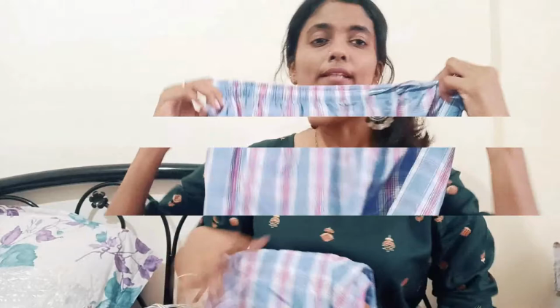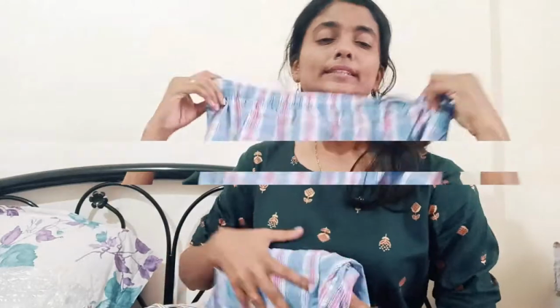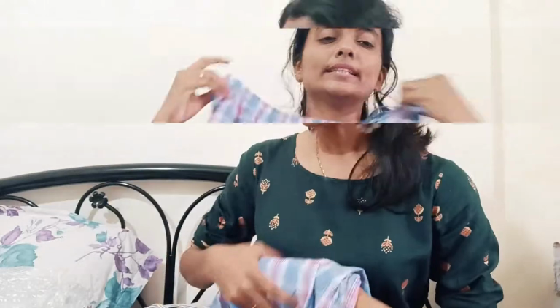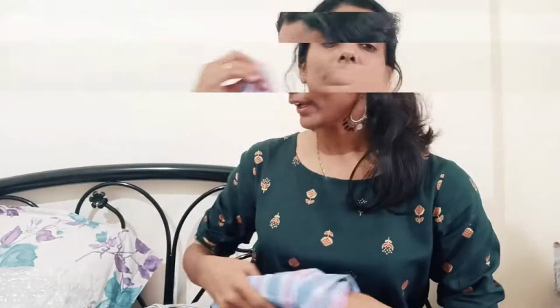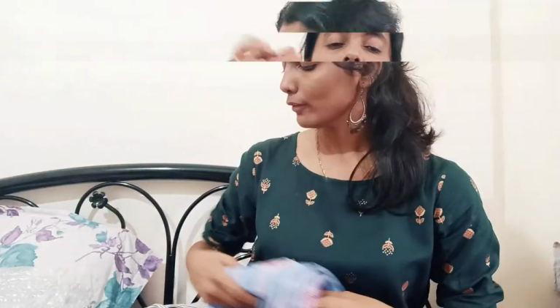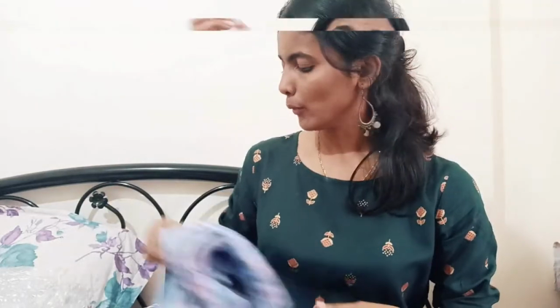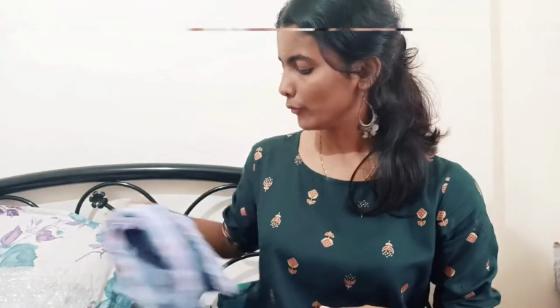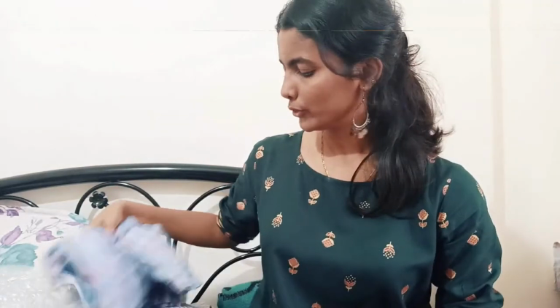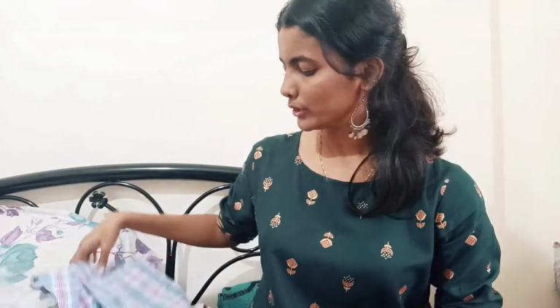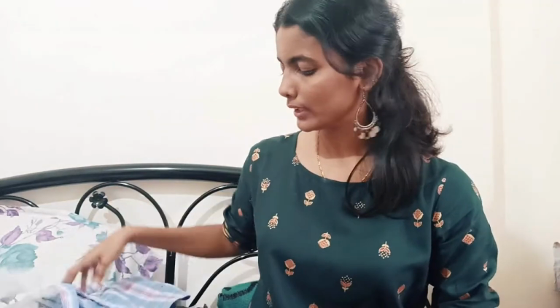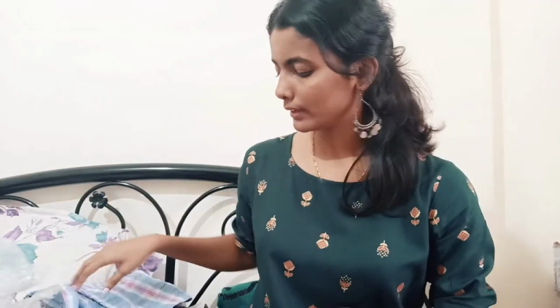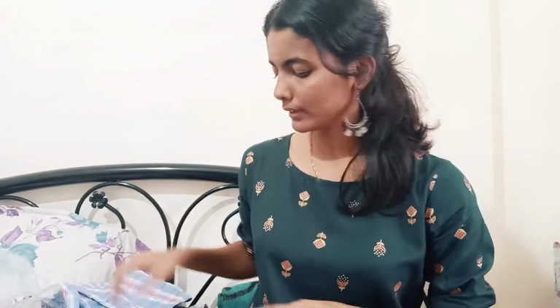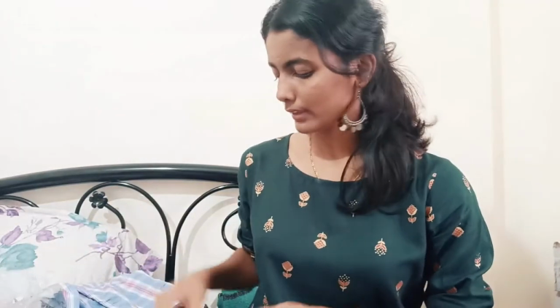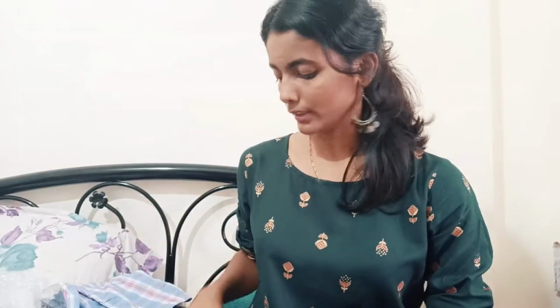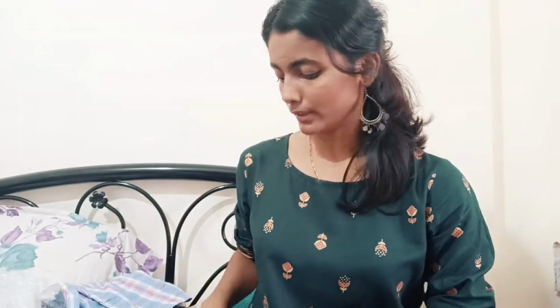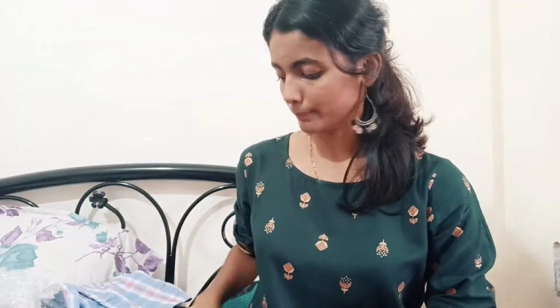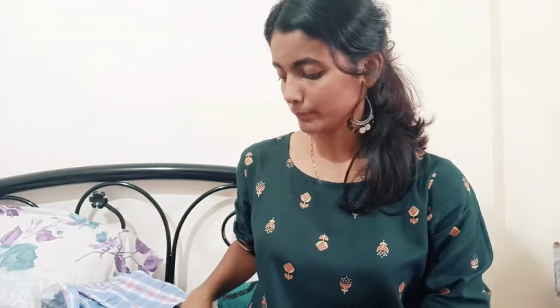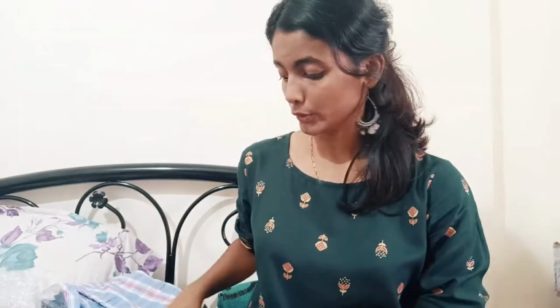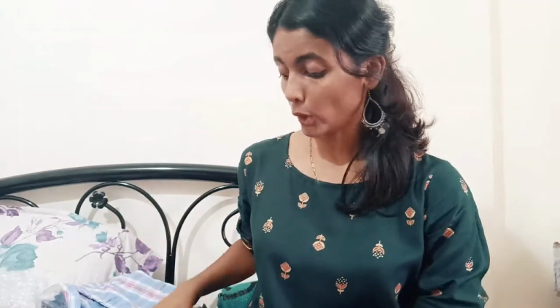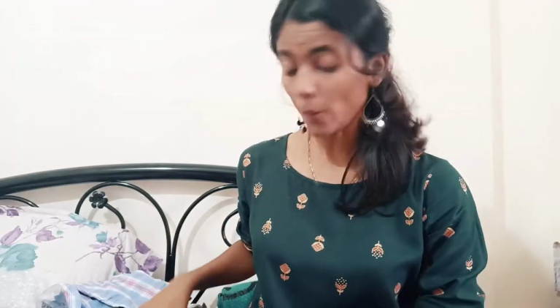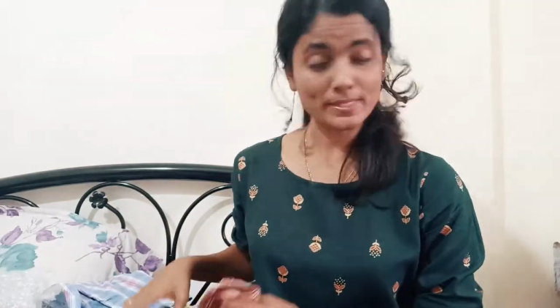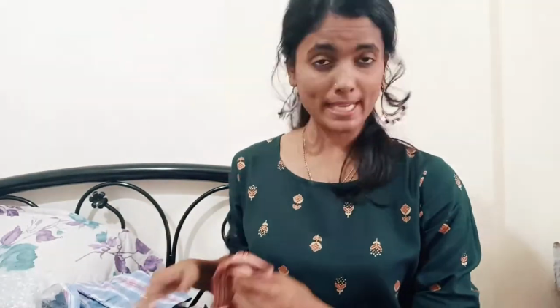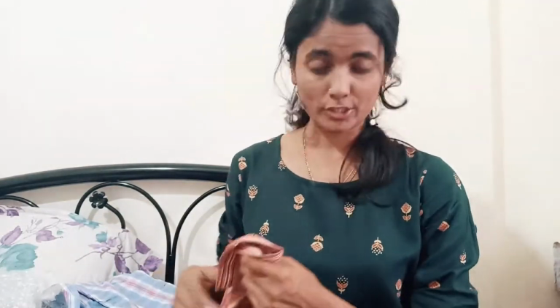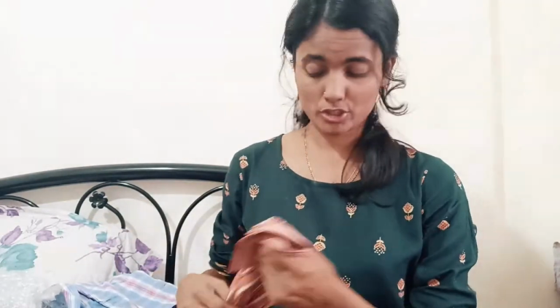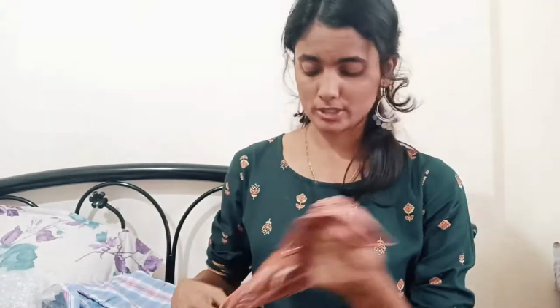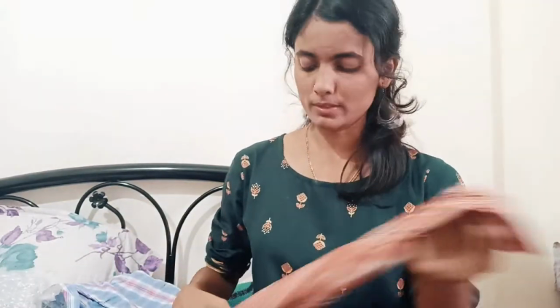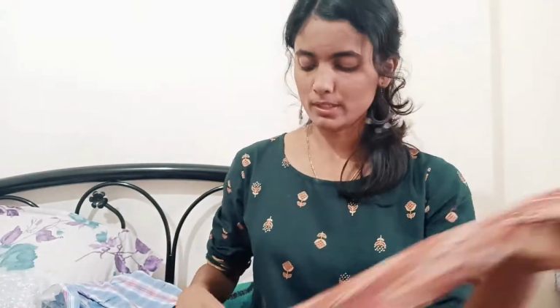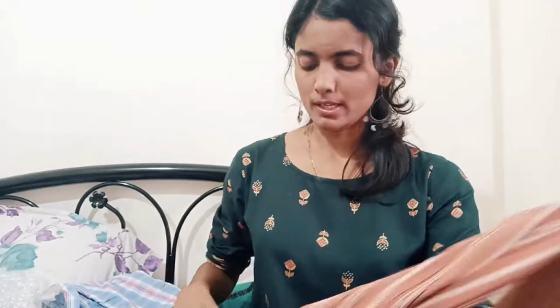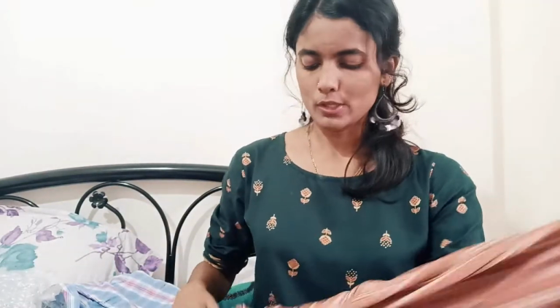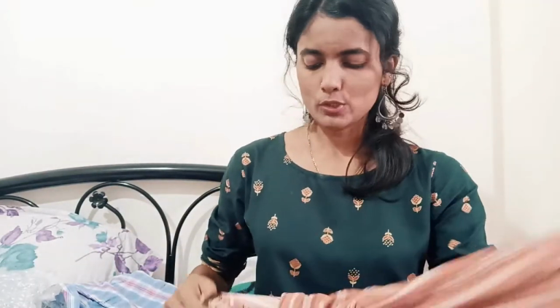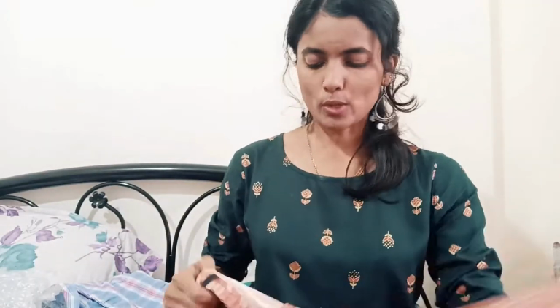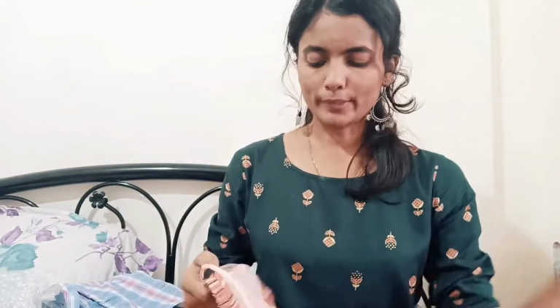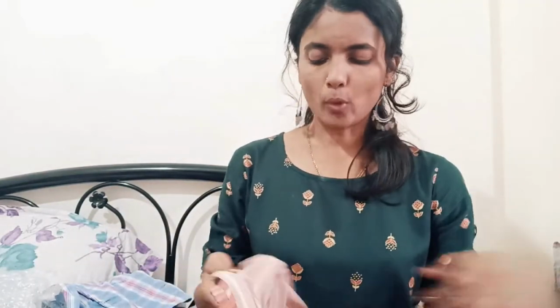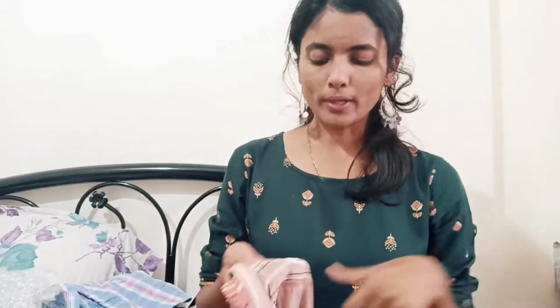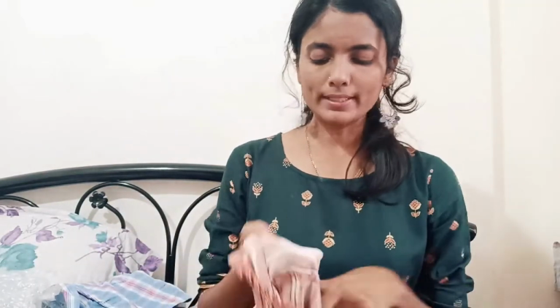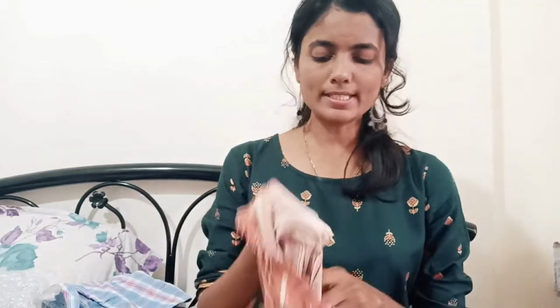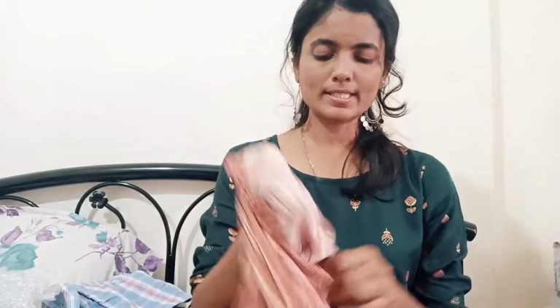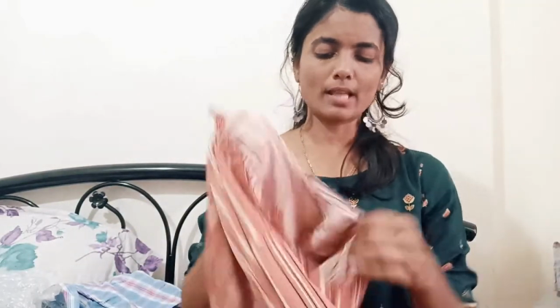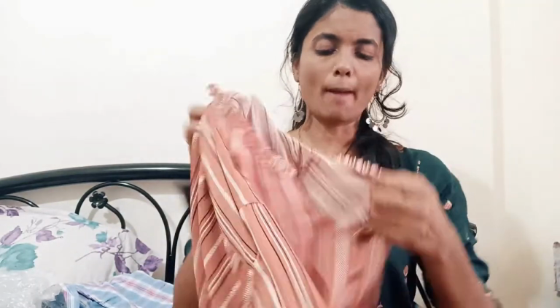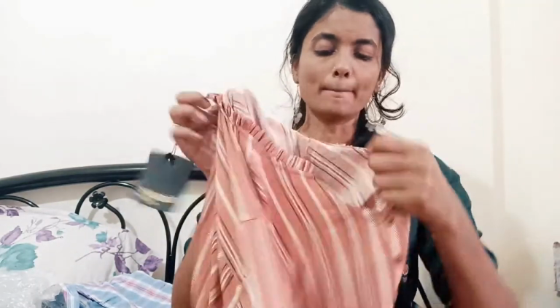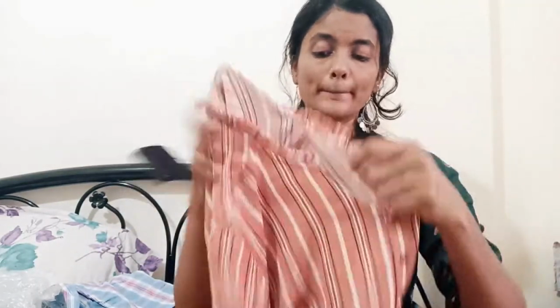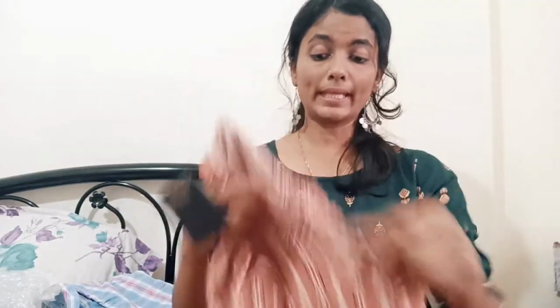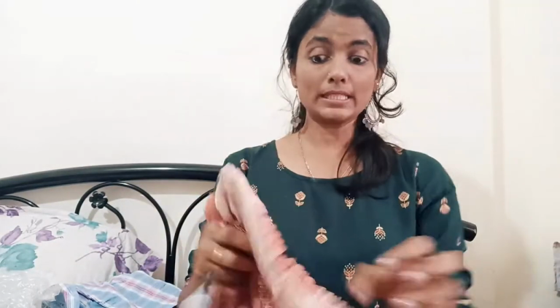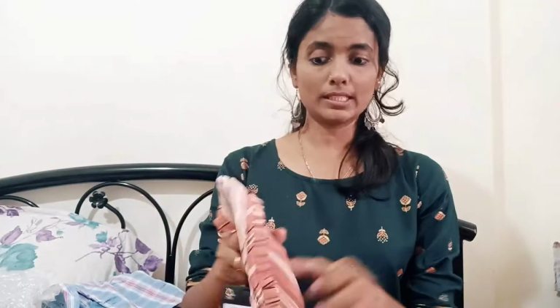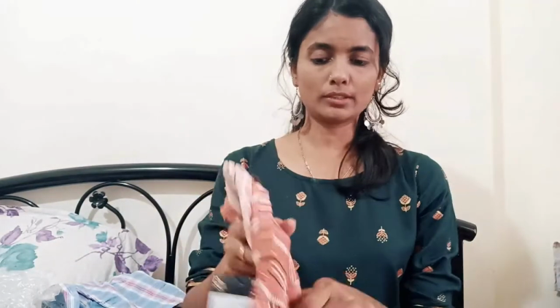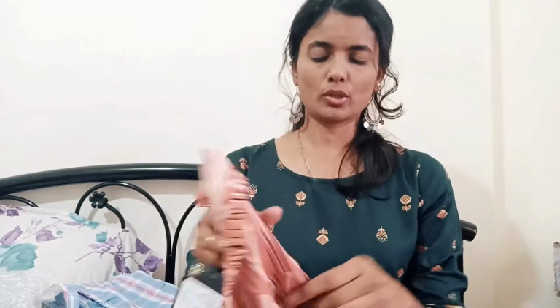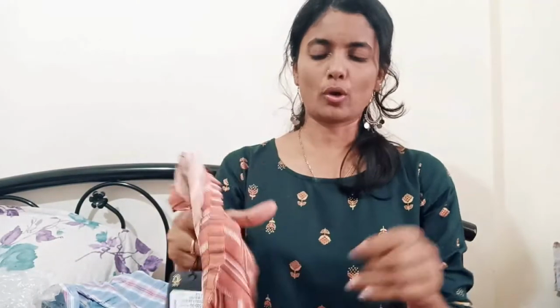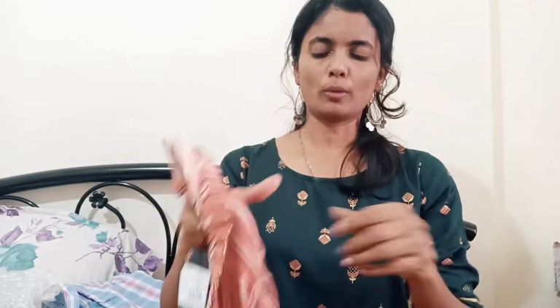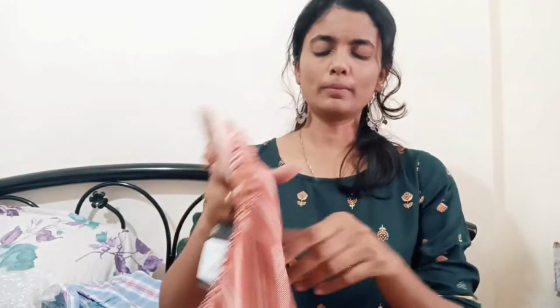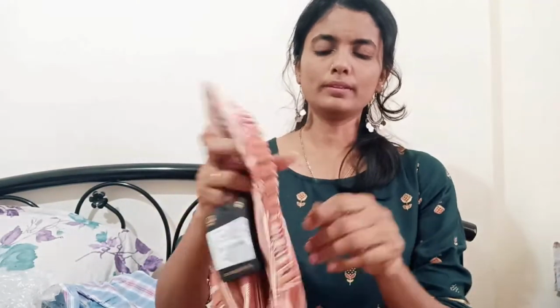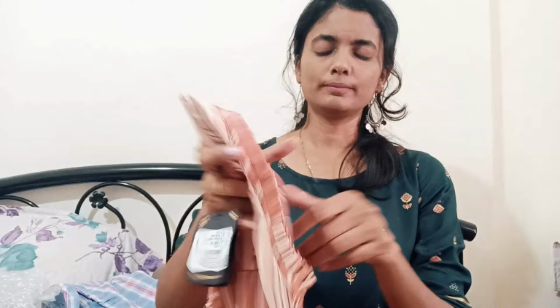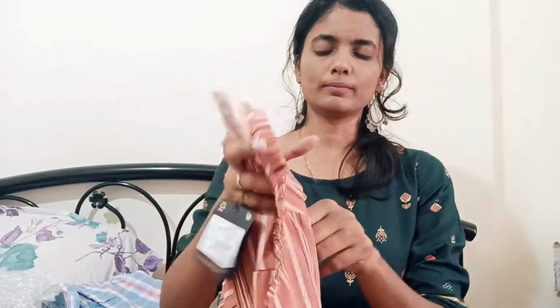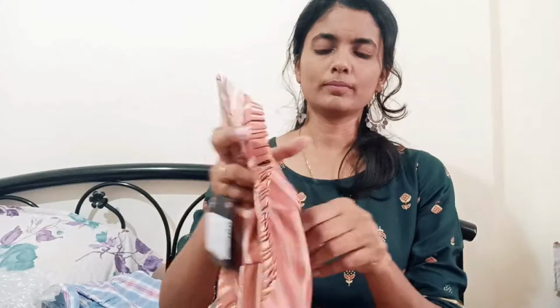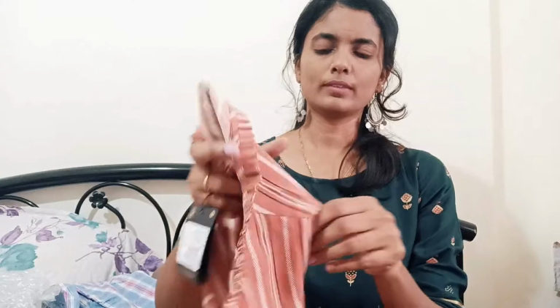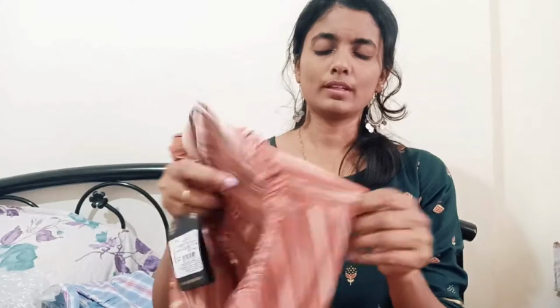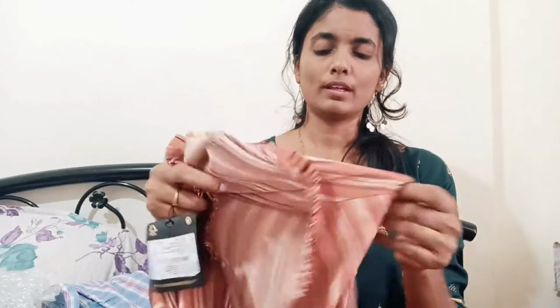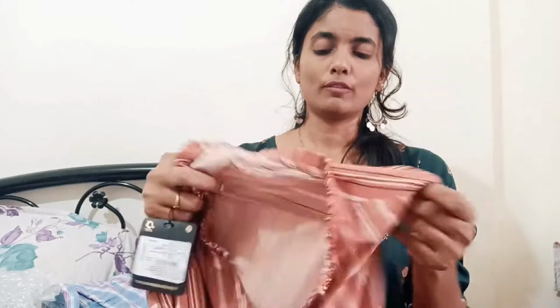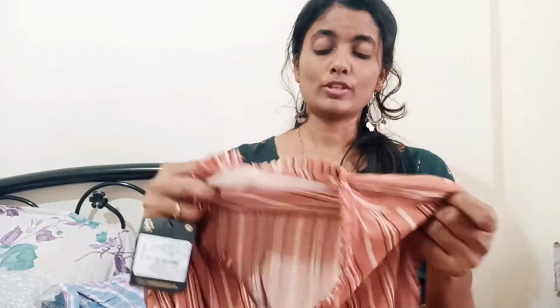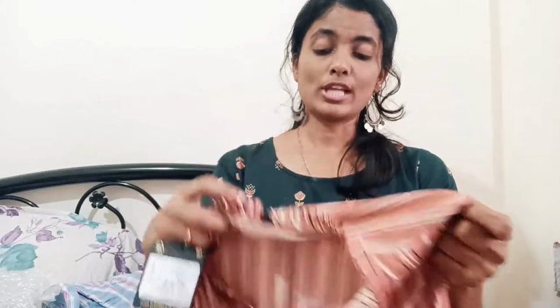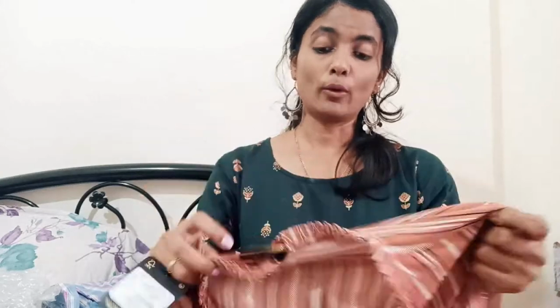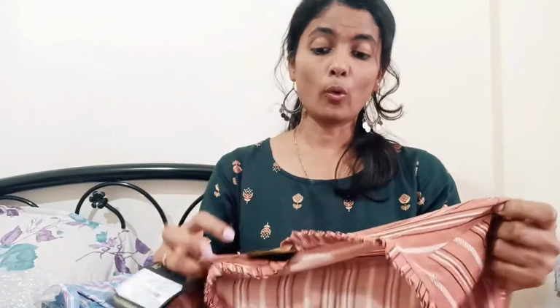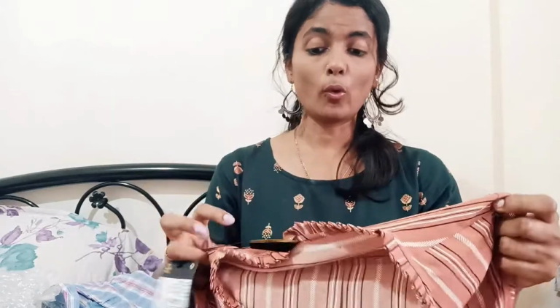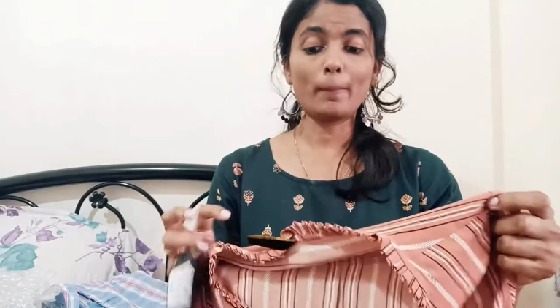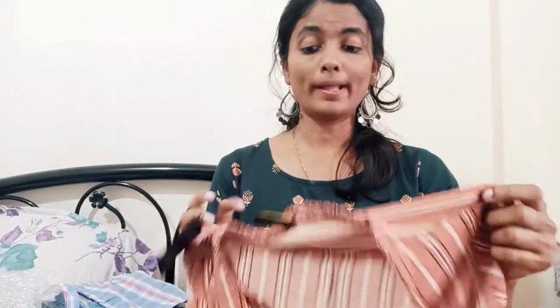Now I move to the top section. I got this amazing top.